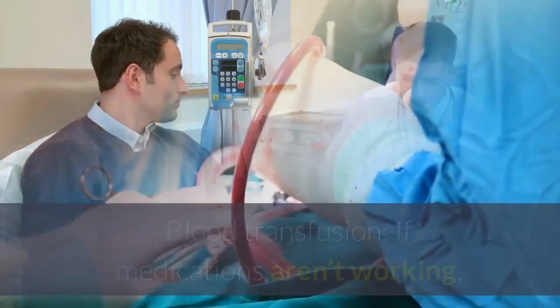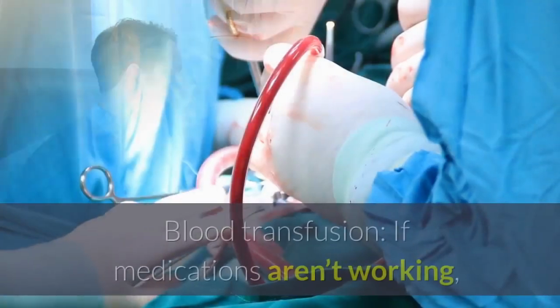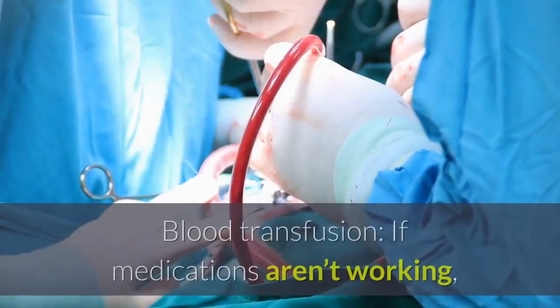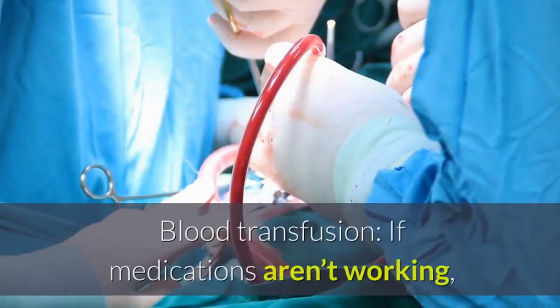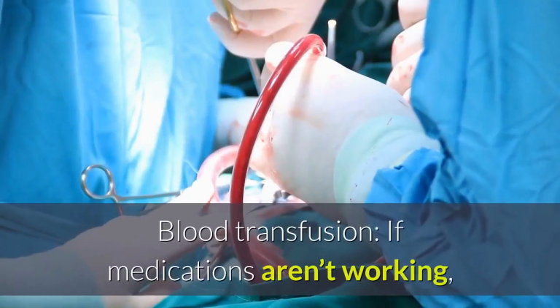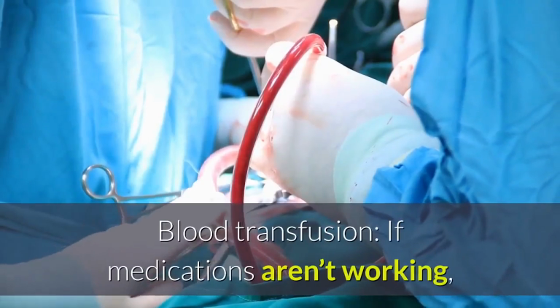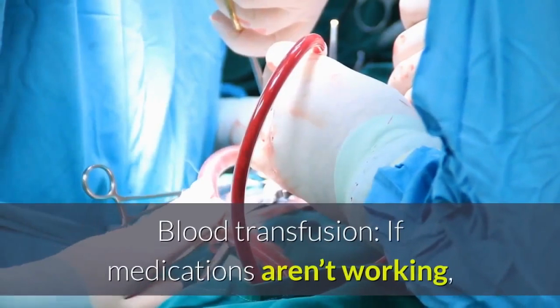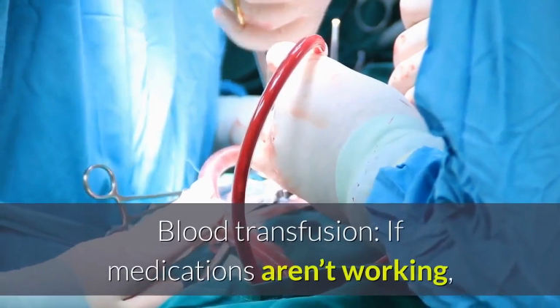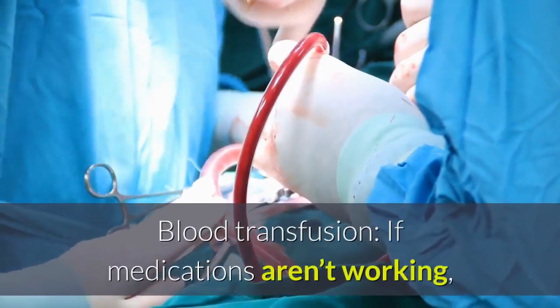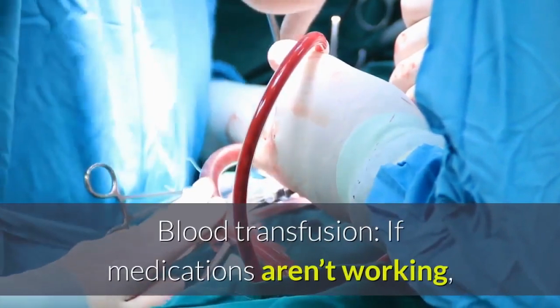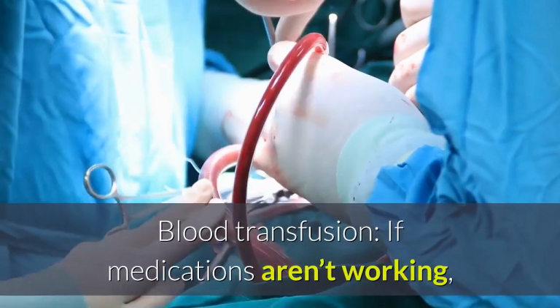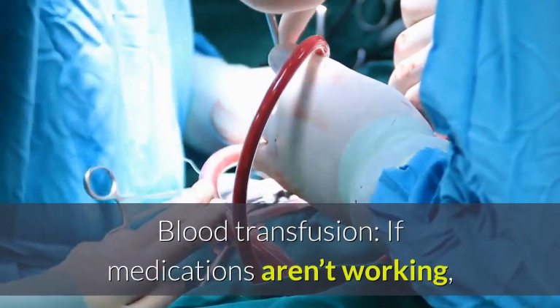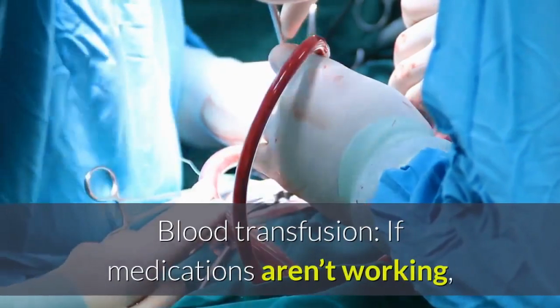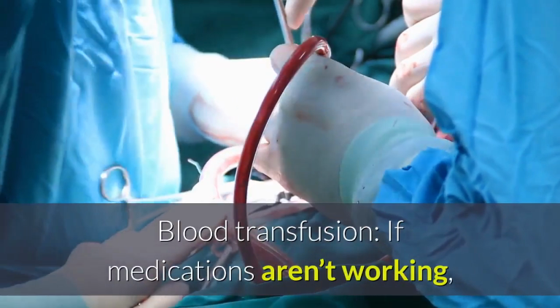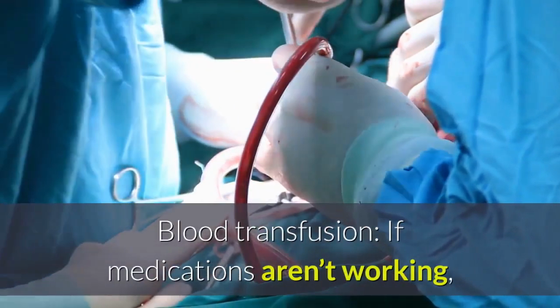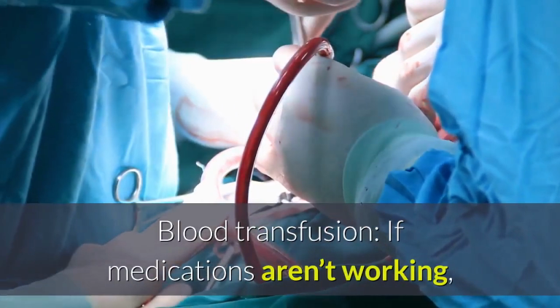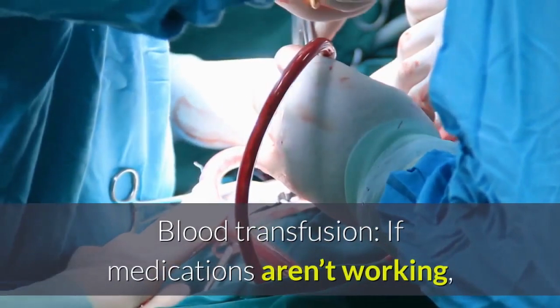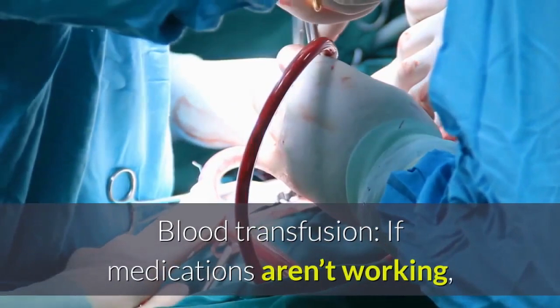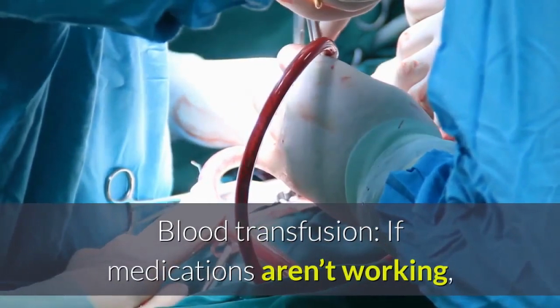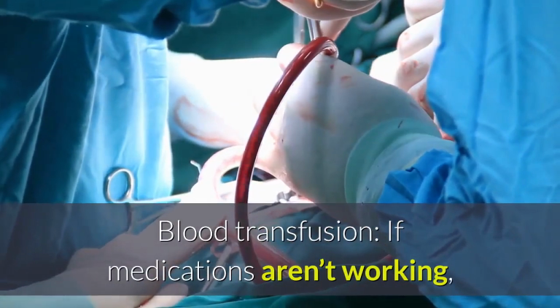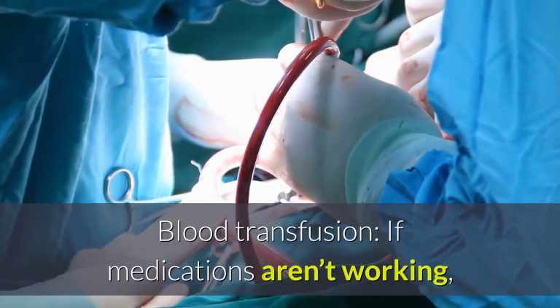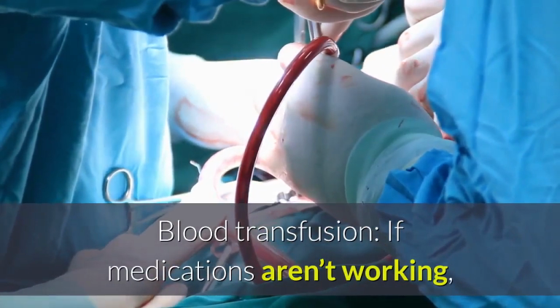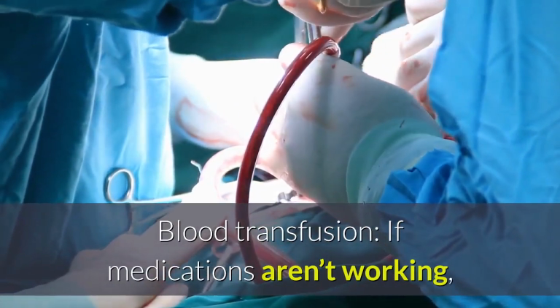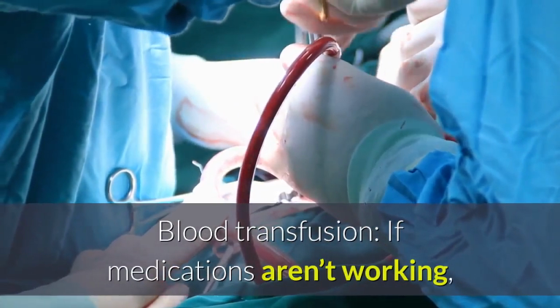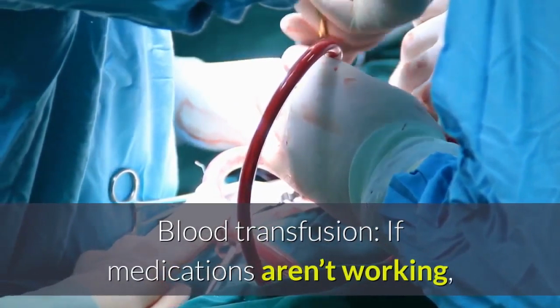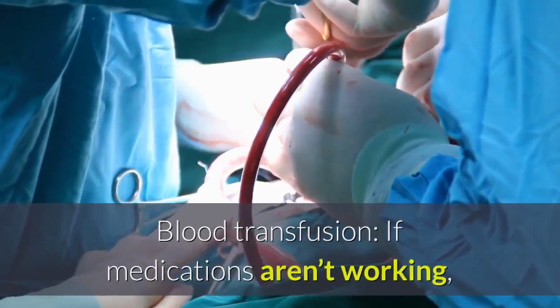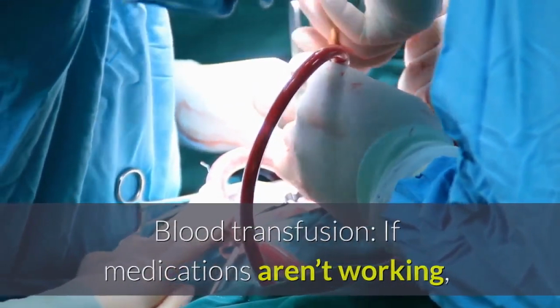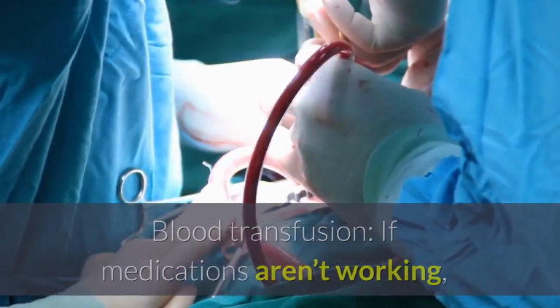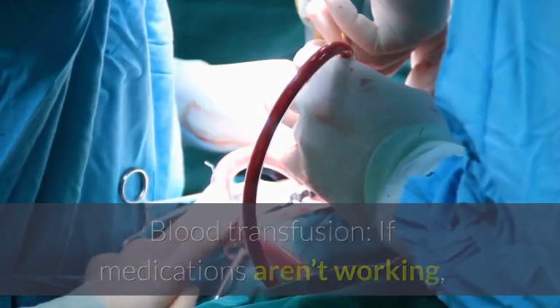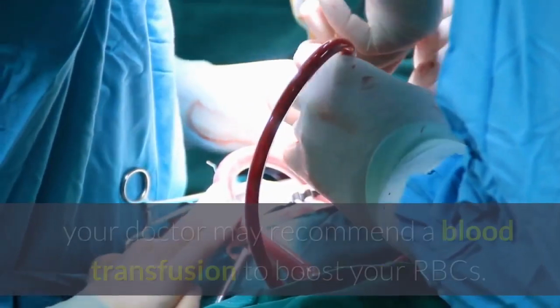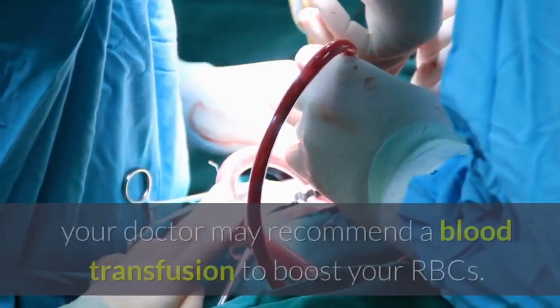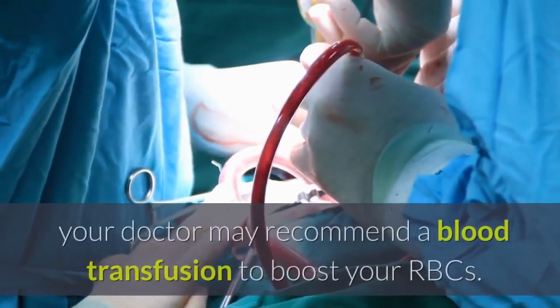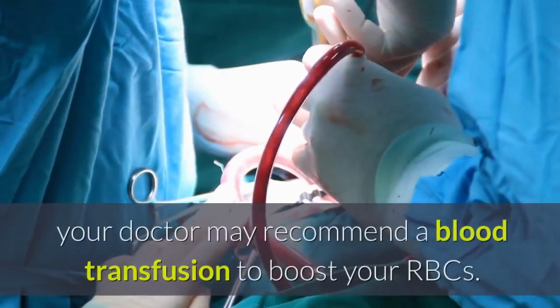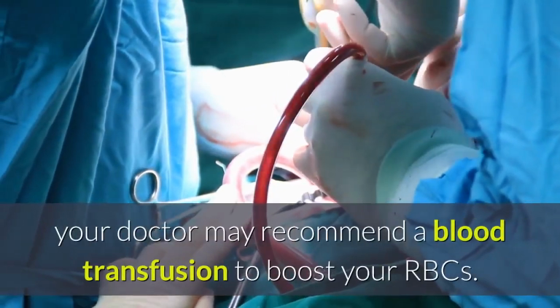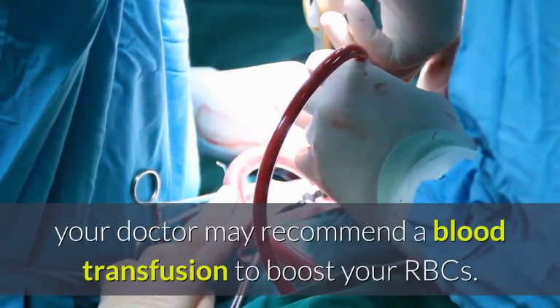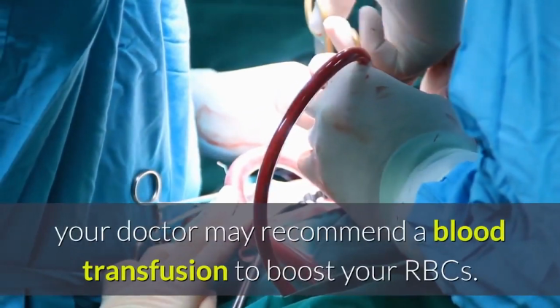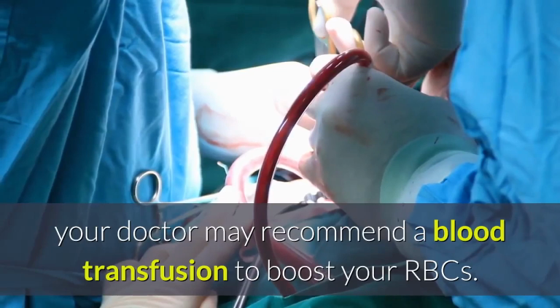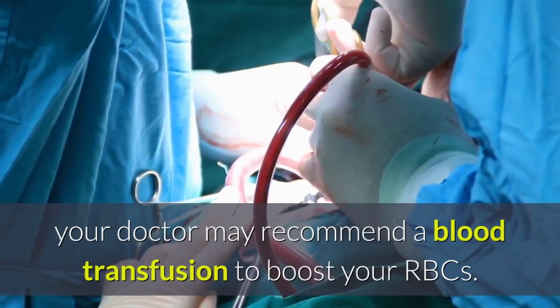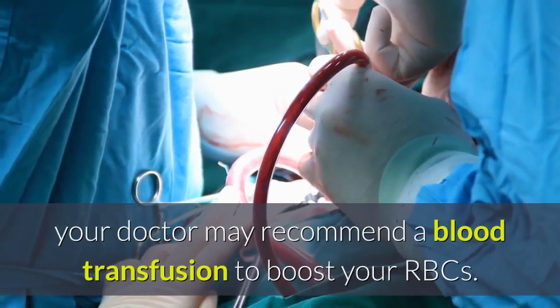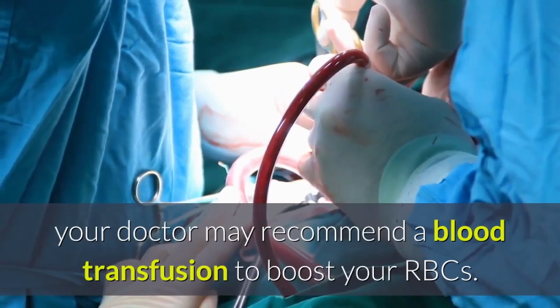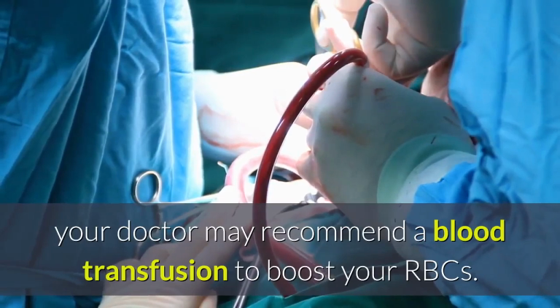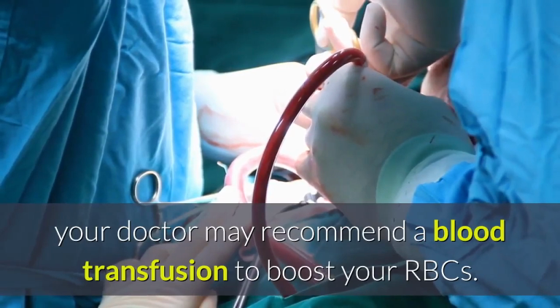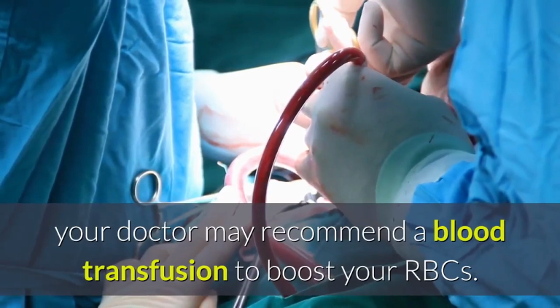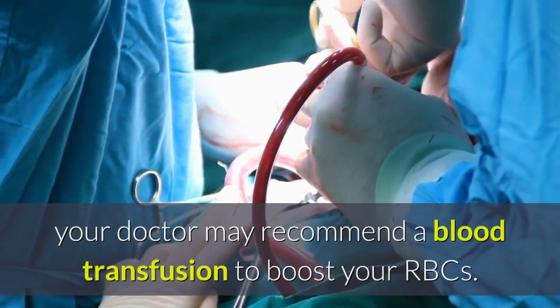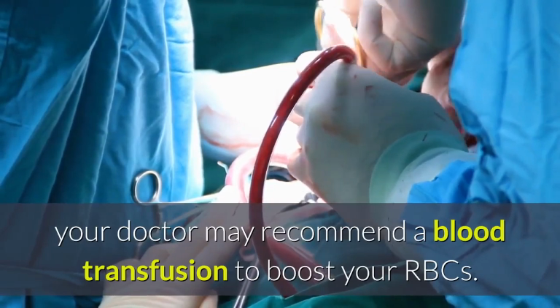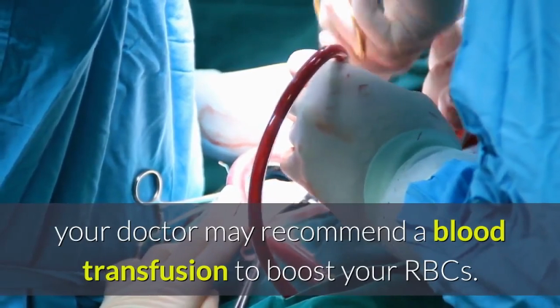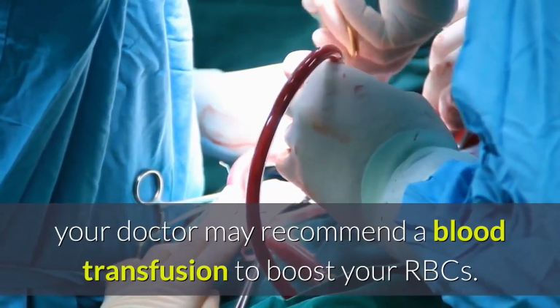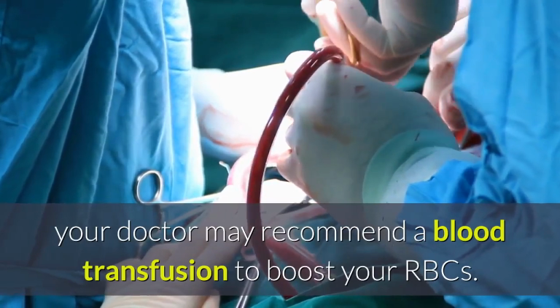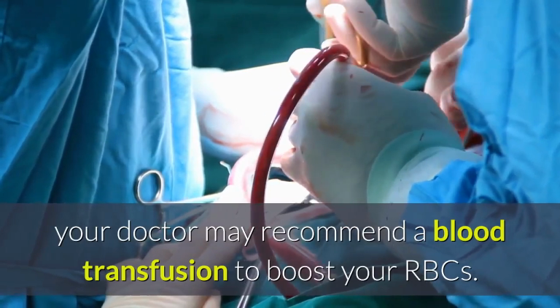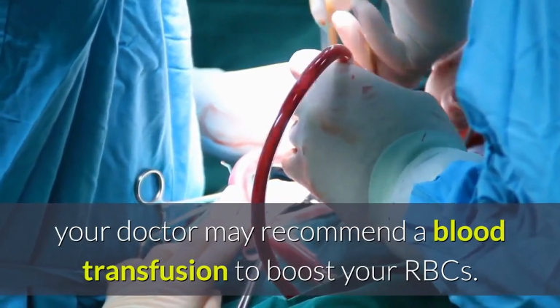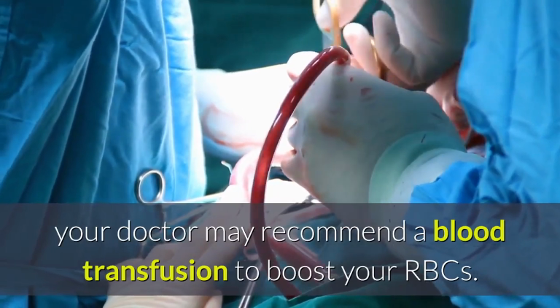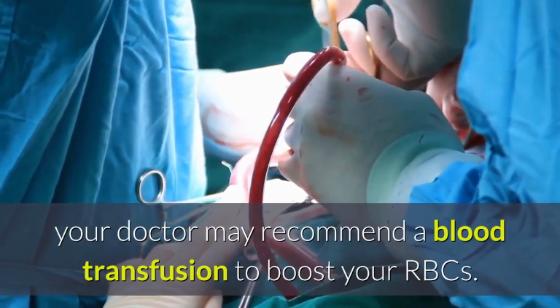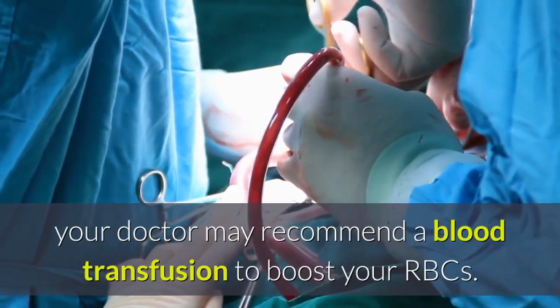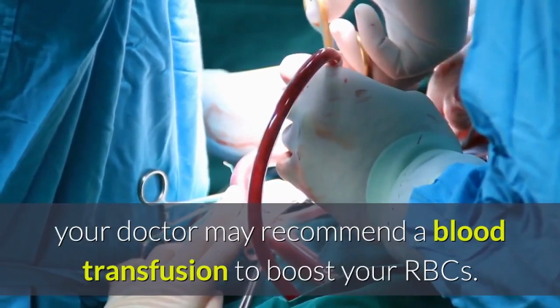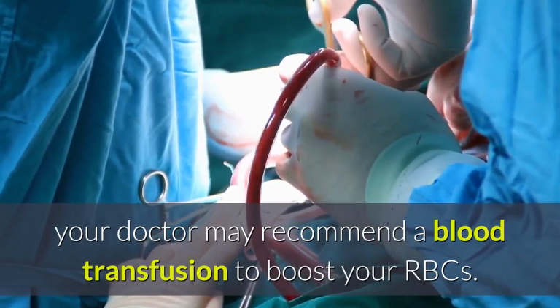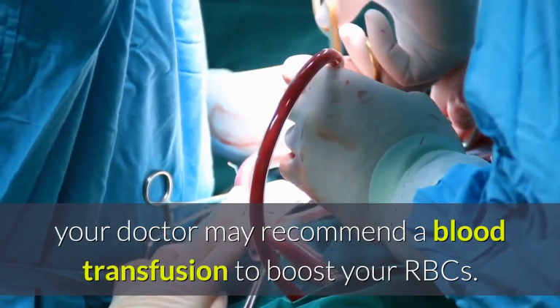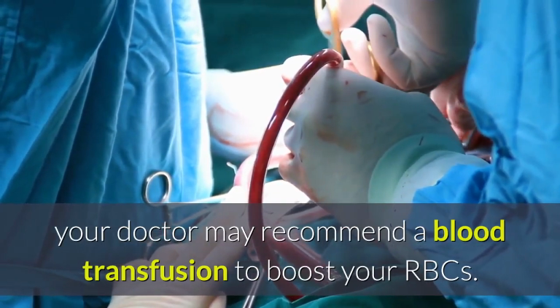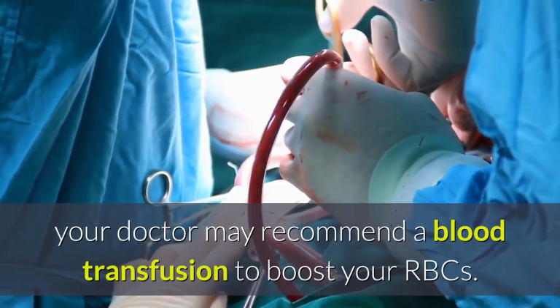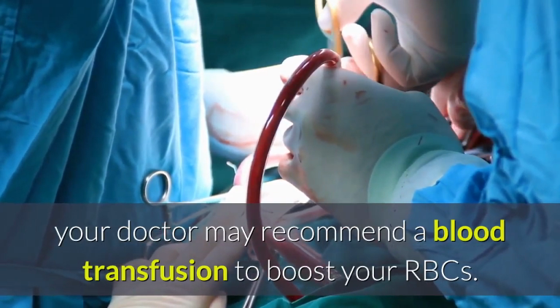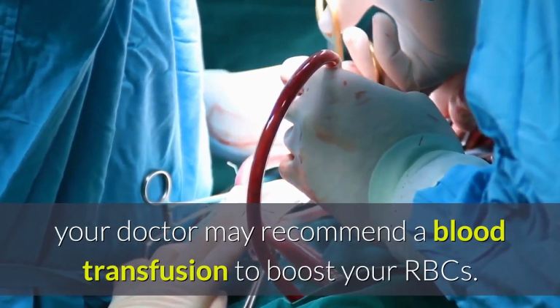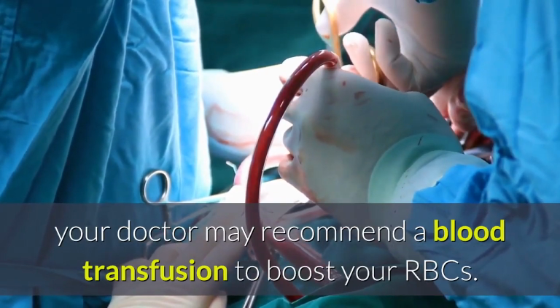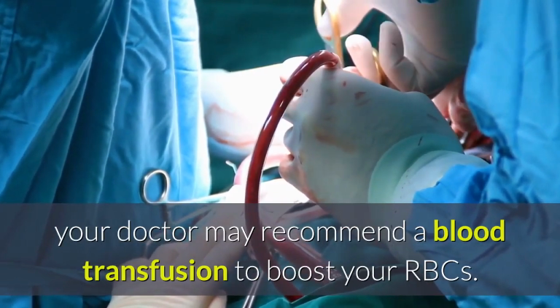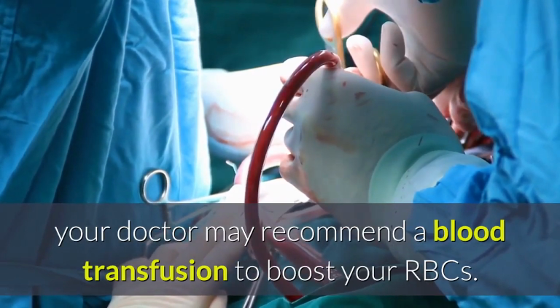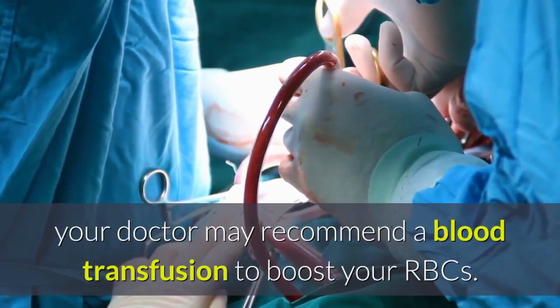Blood transfusion: if medications aren't working, your doctor may recommend a blood transfusion to boost your RBCs.